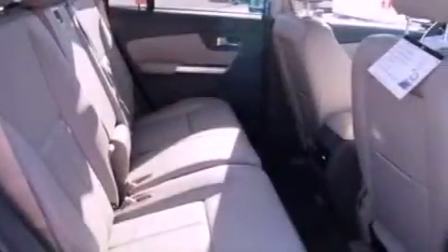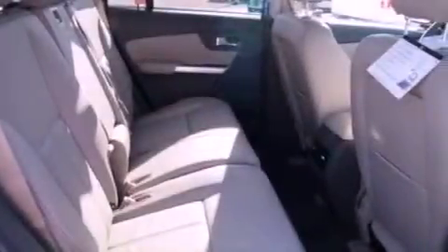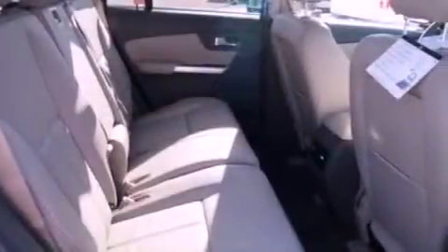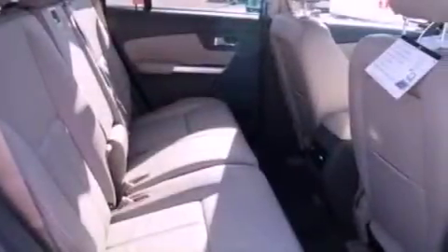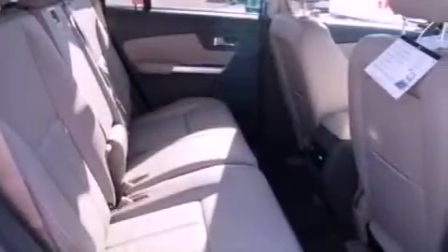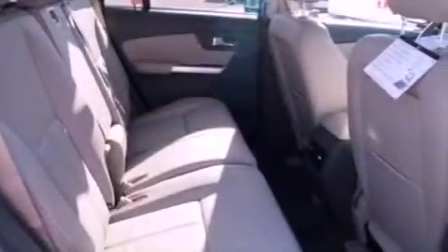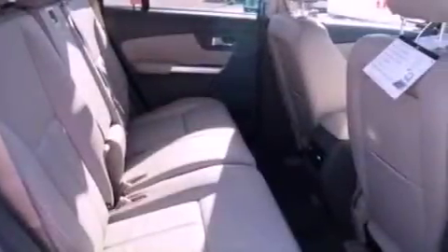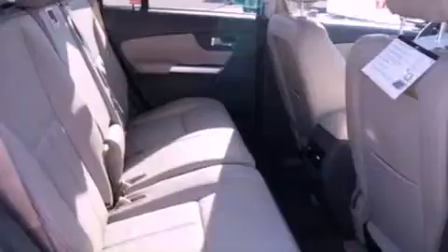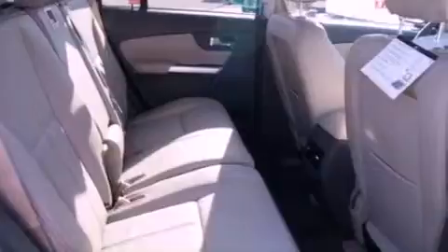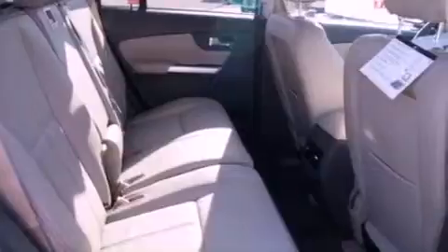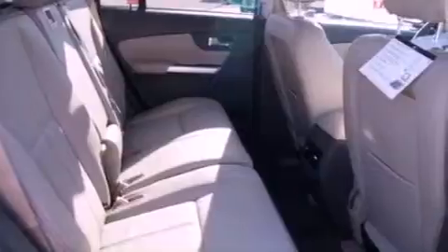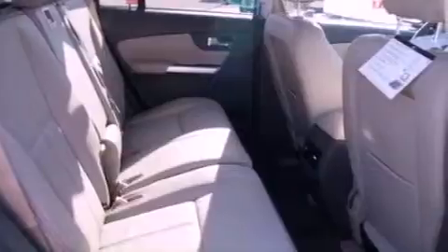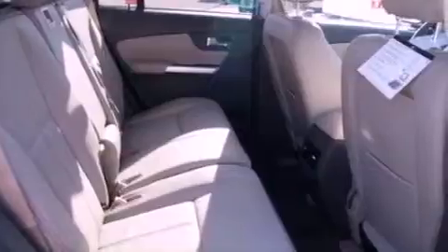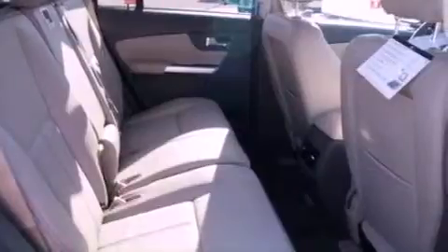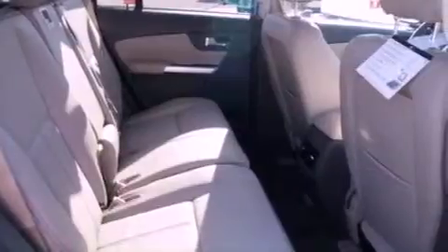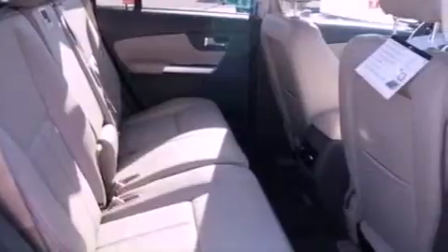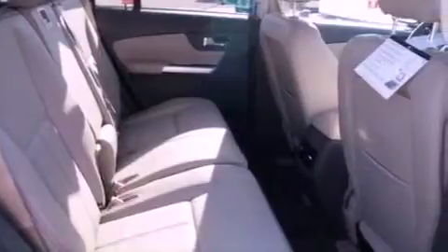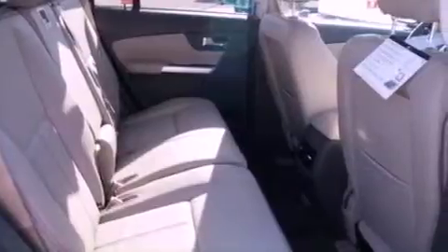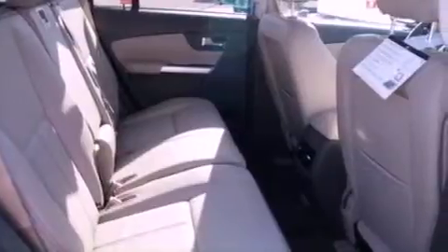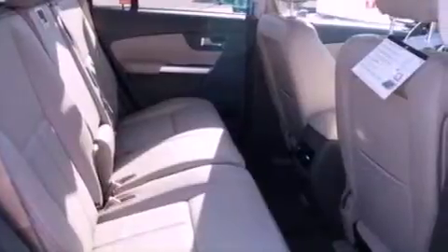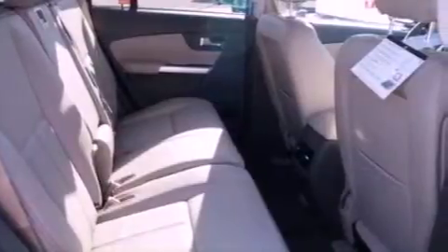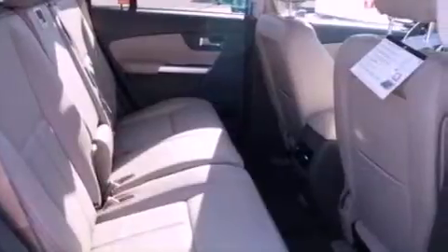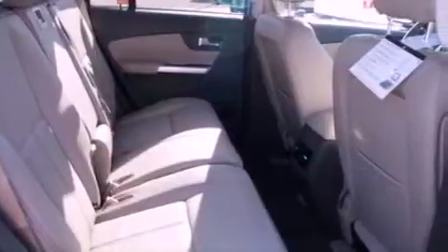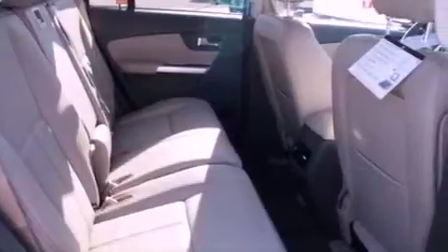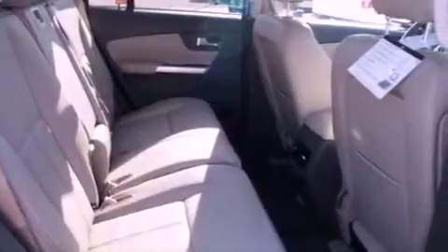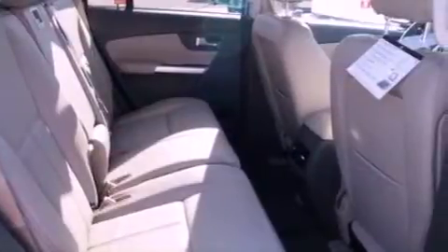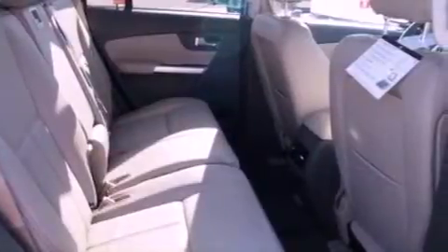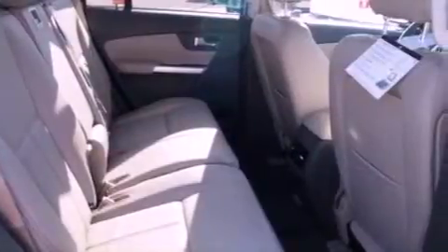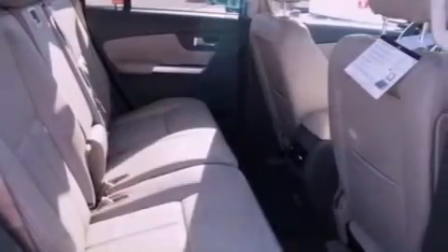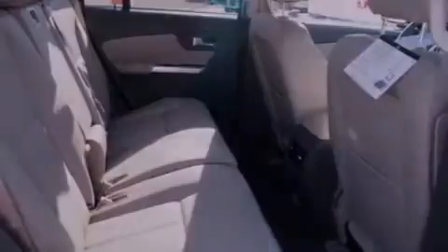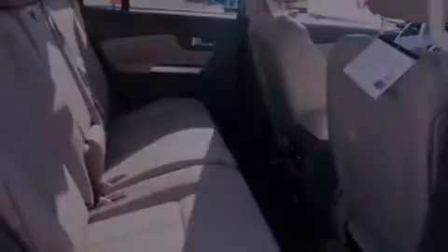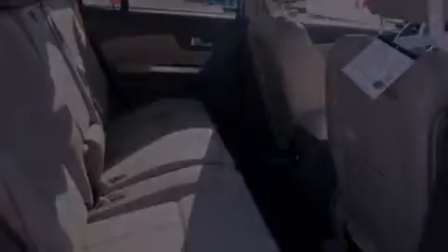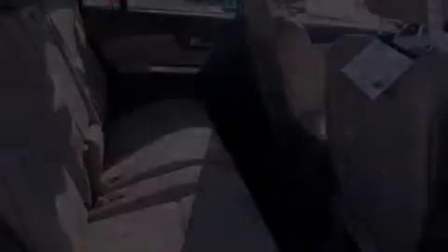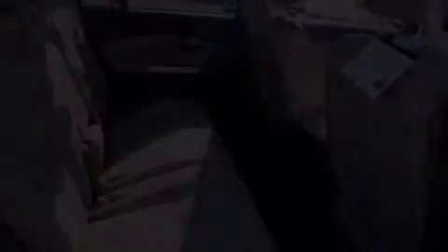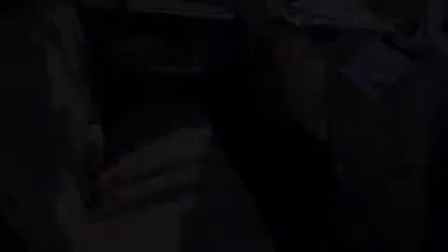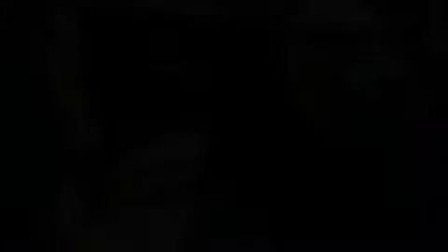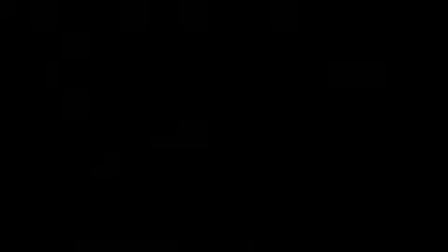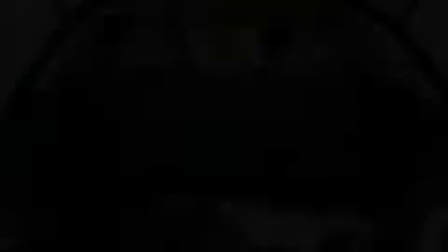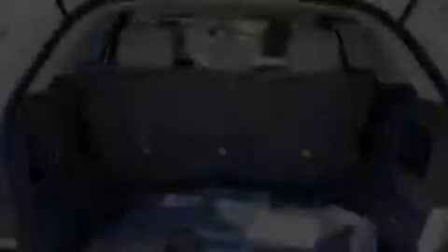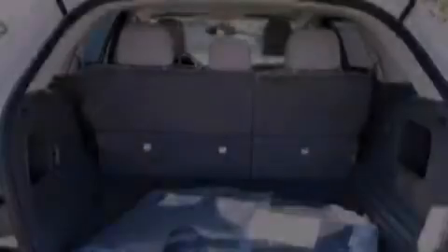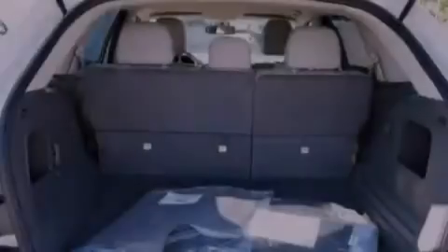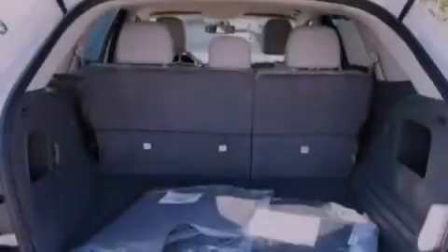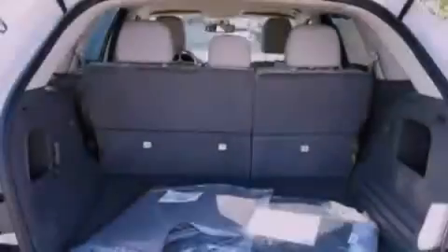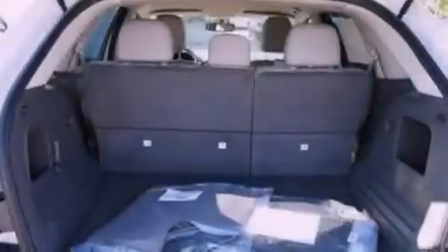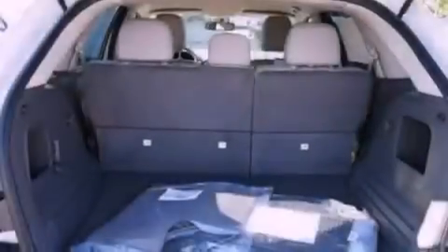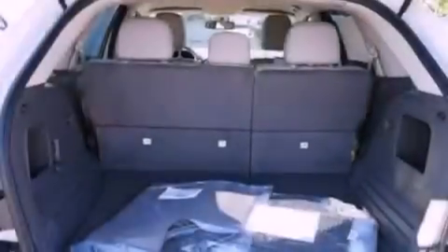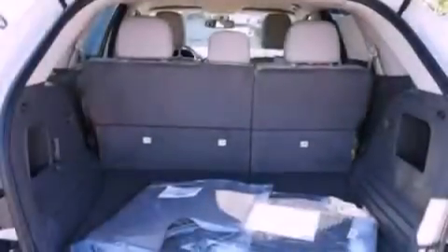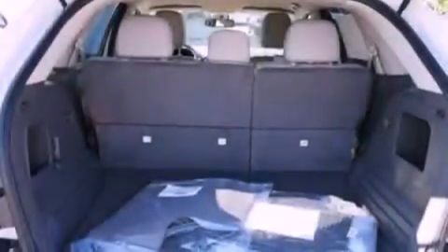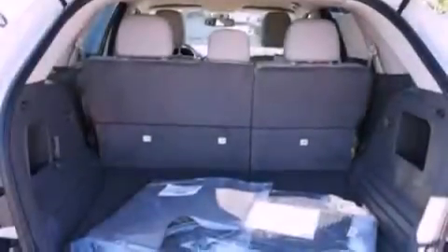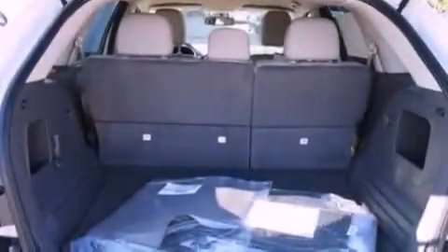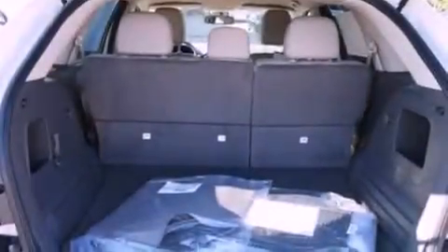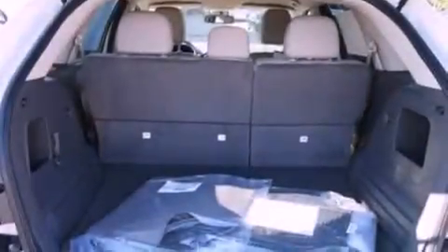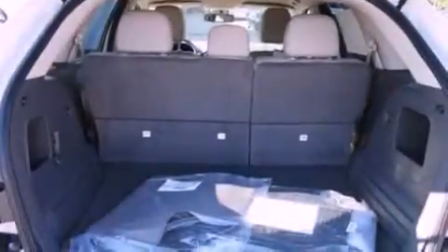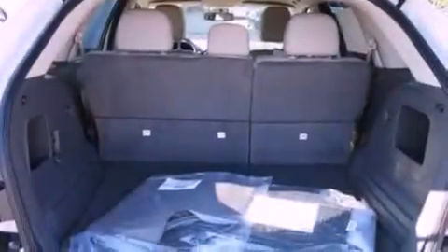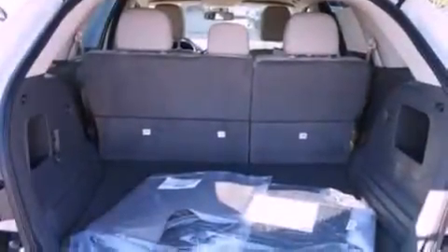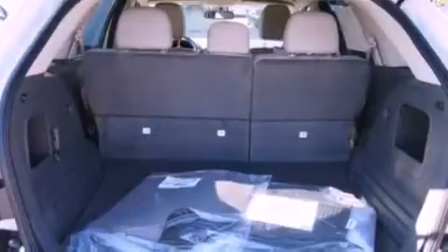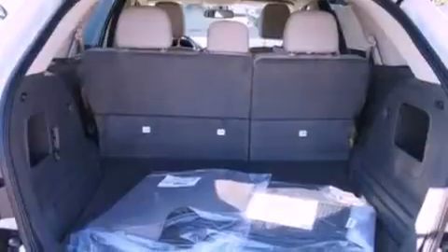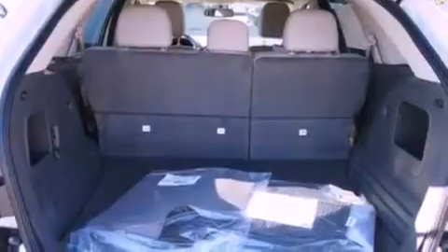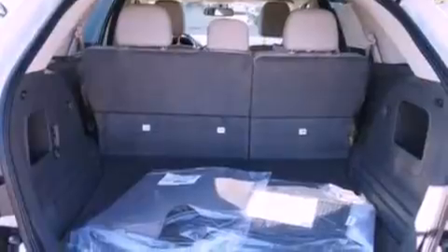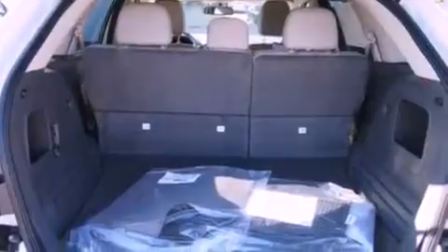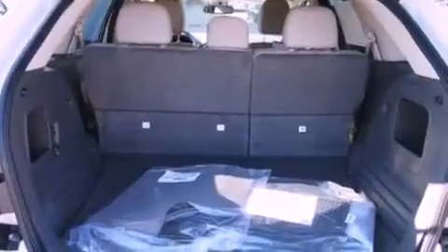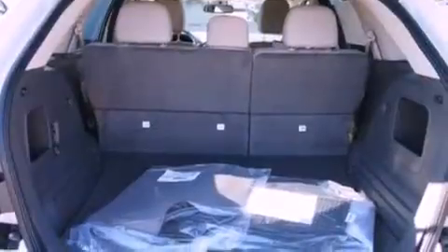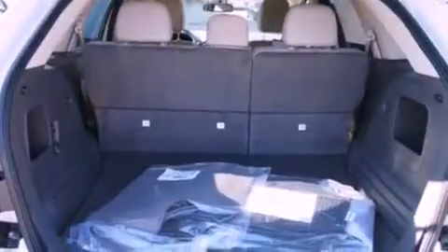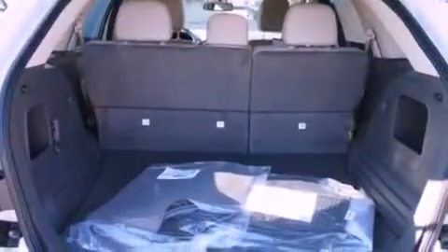Additional features include privacy glass, dusk-sensing headlights, an anti-lock braking system, parking distance sensors, and a rear spoiler.